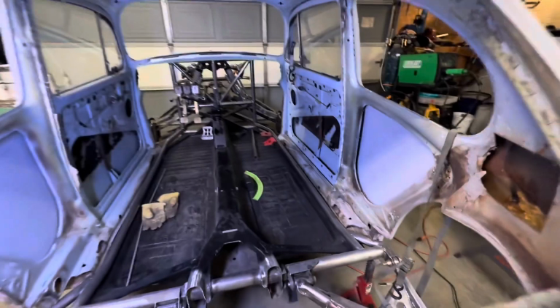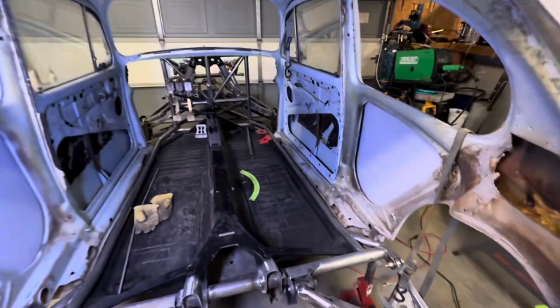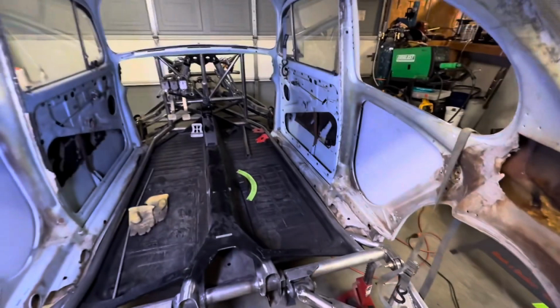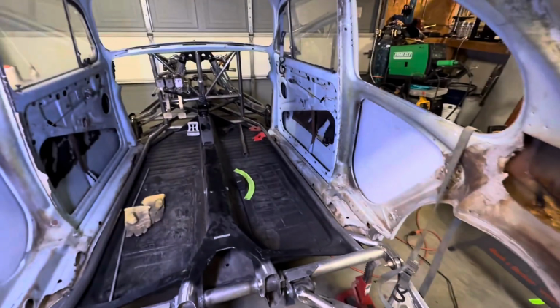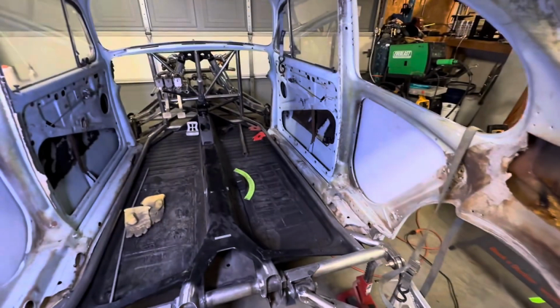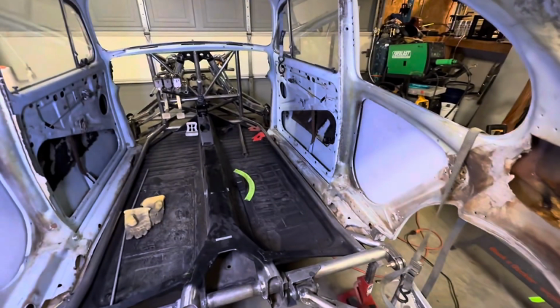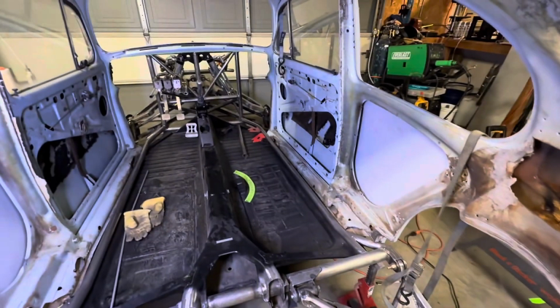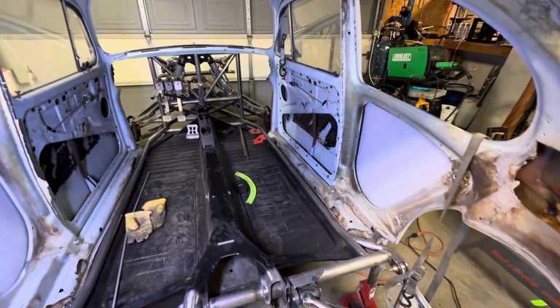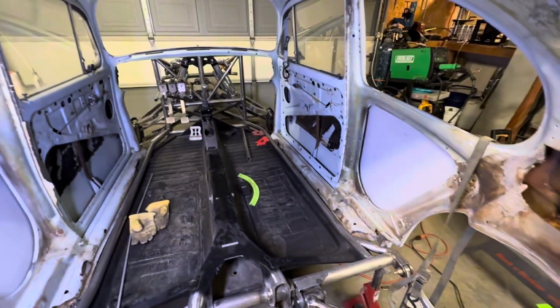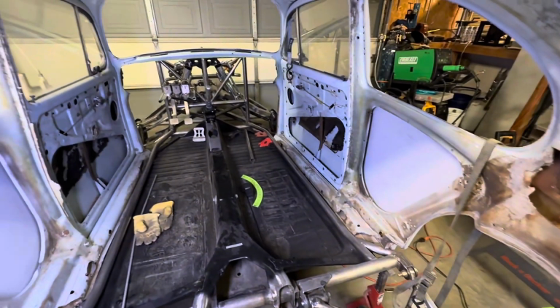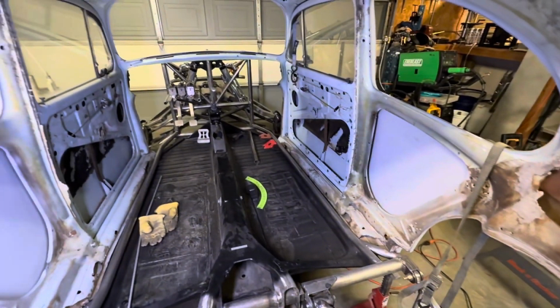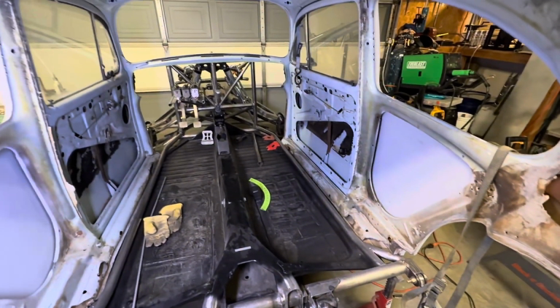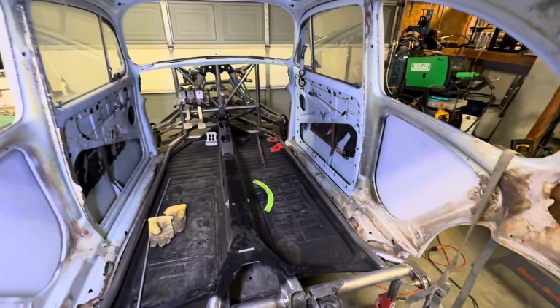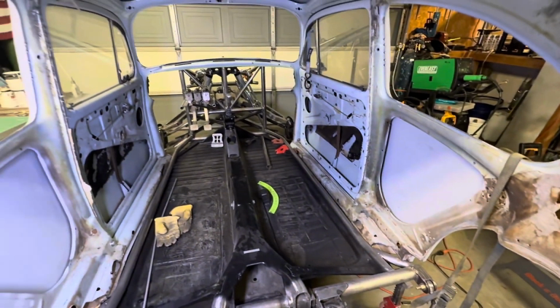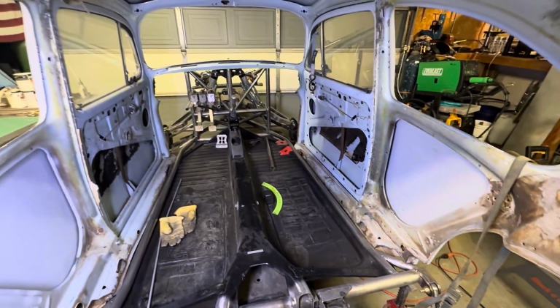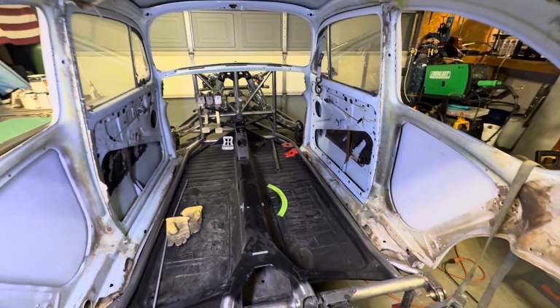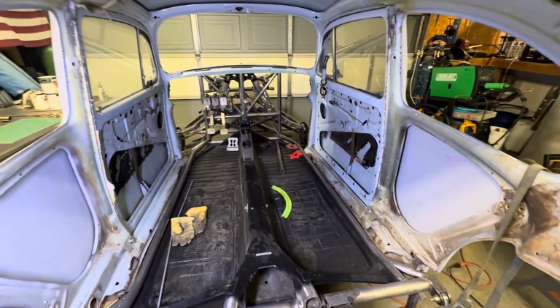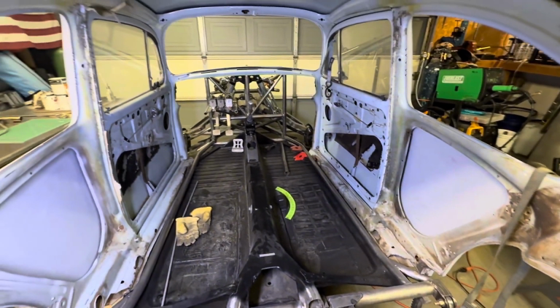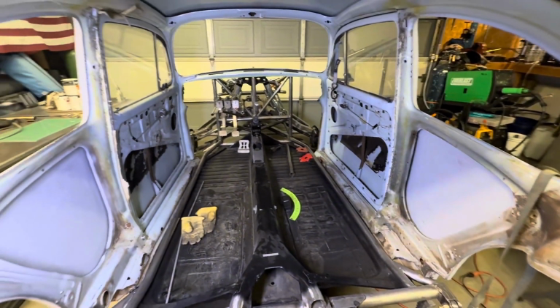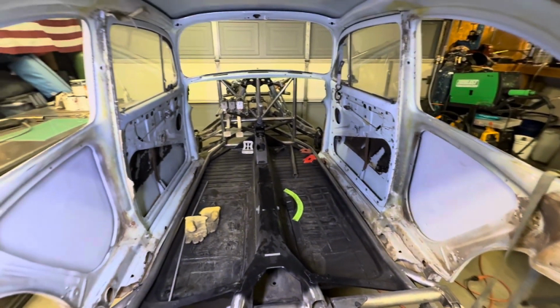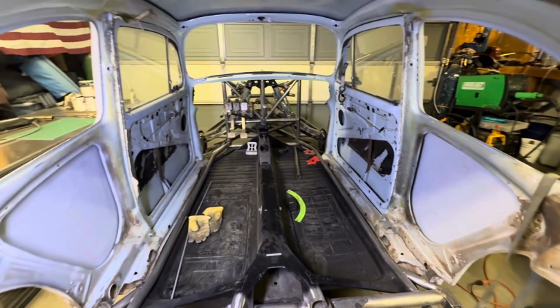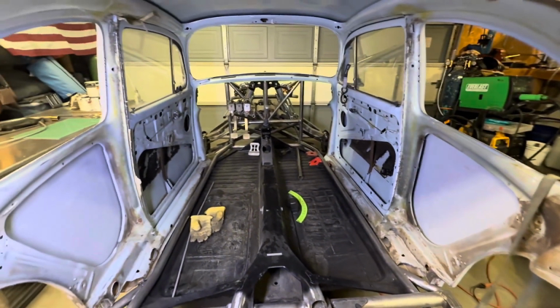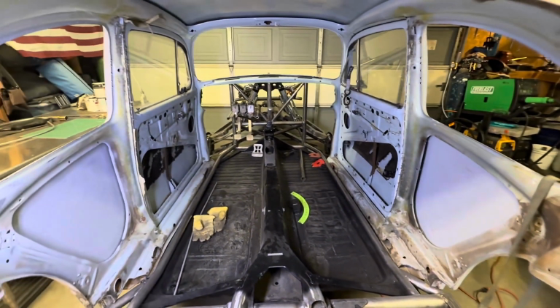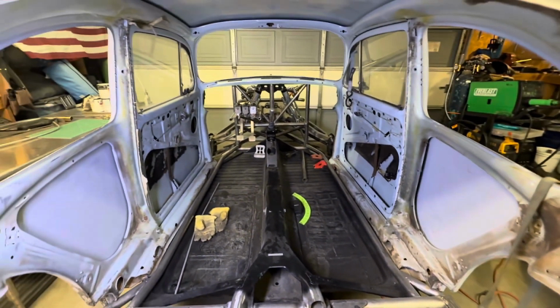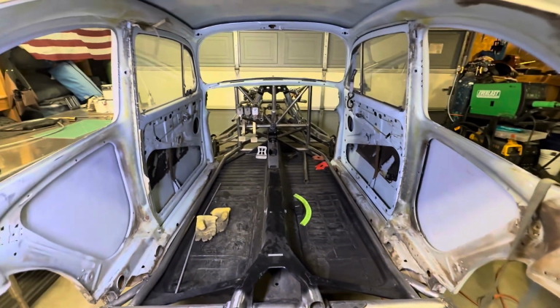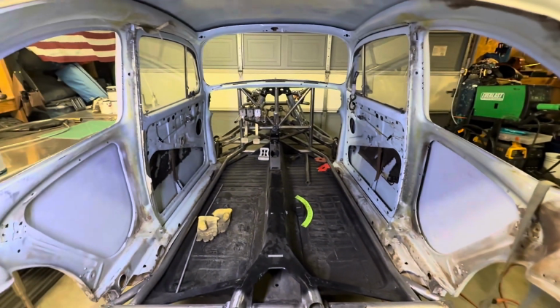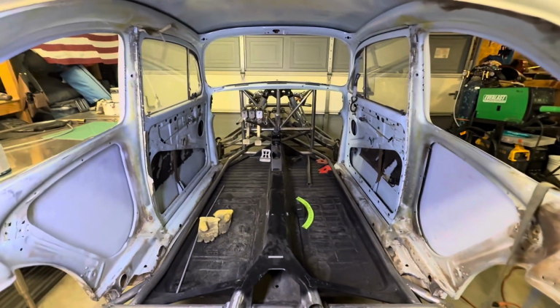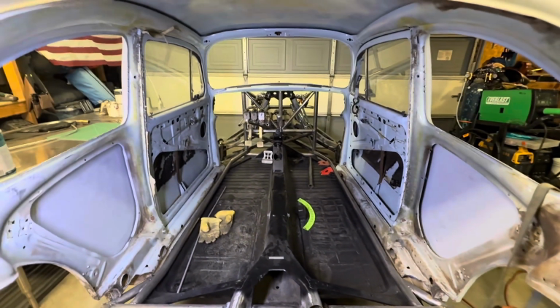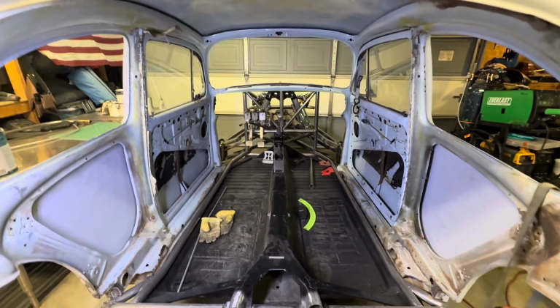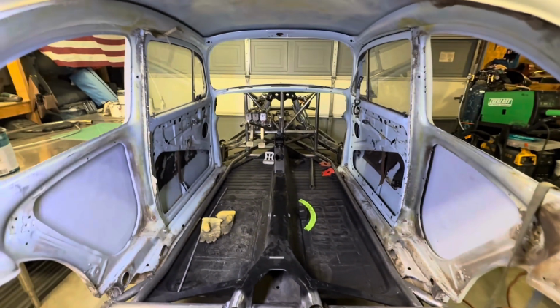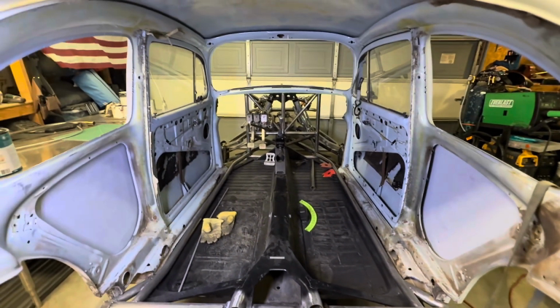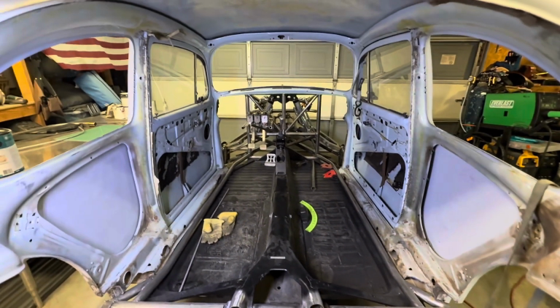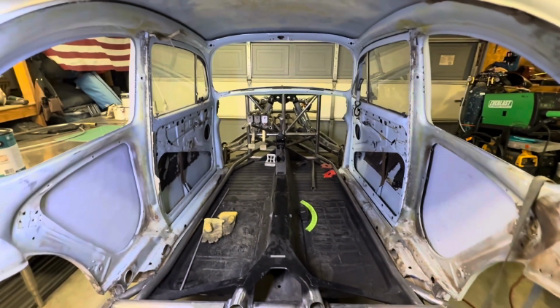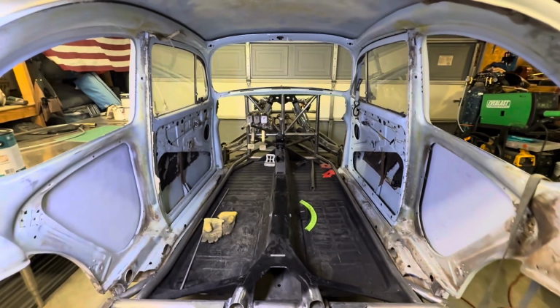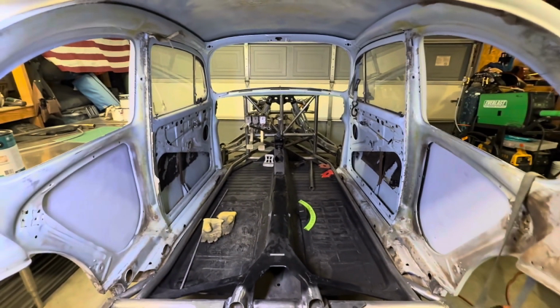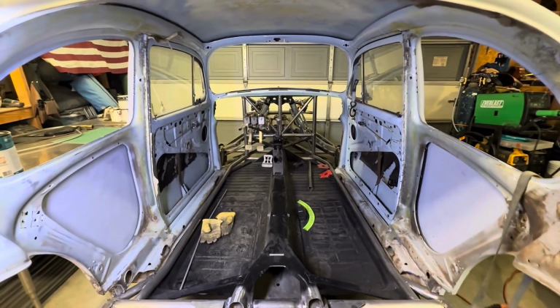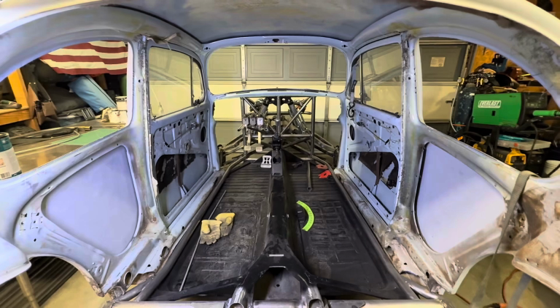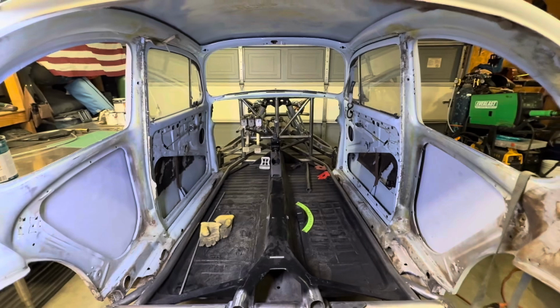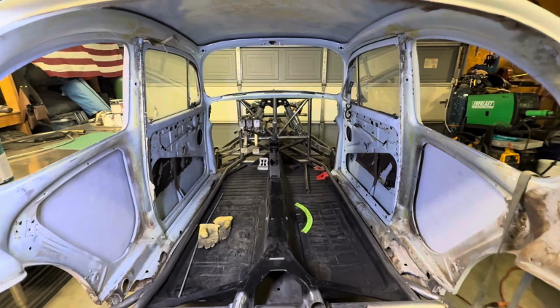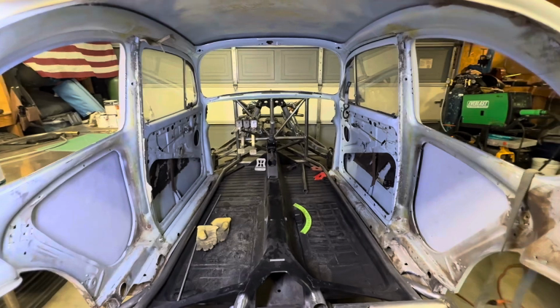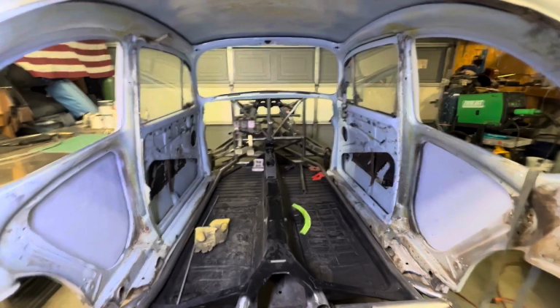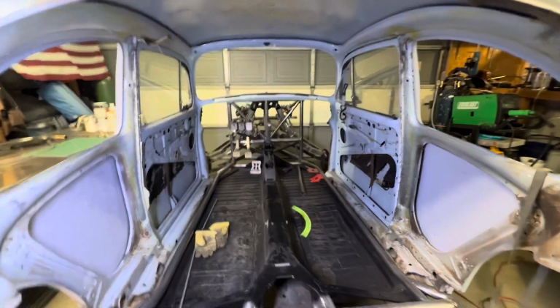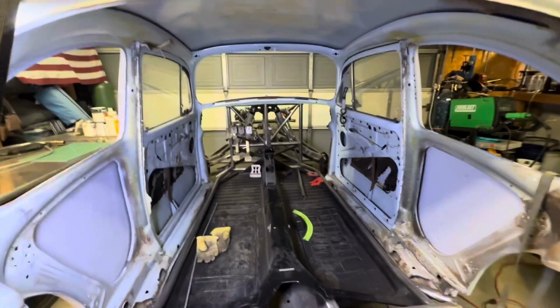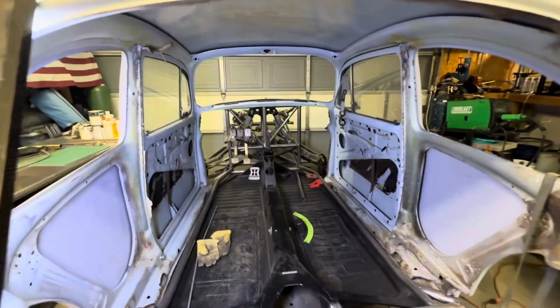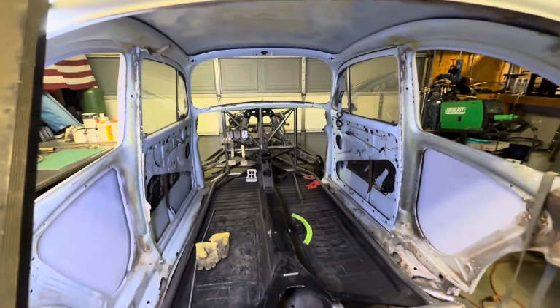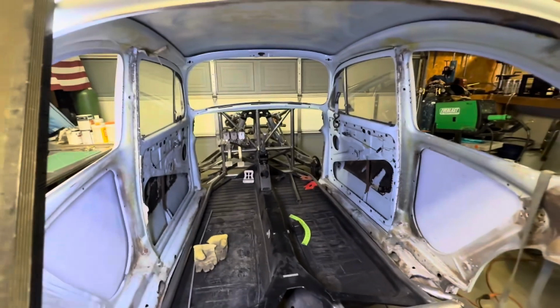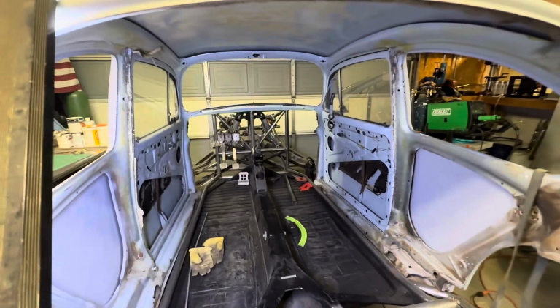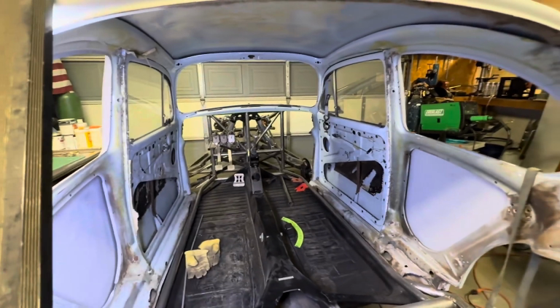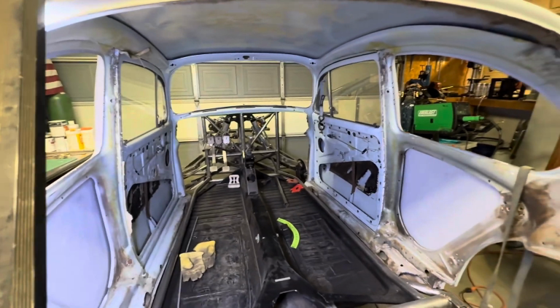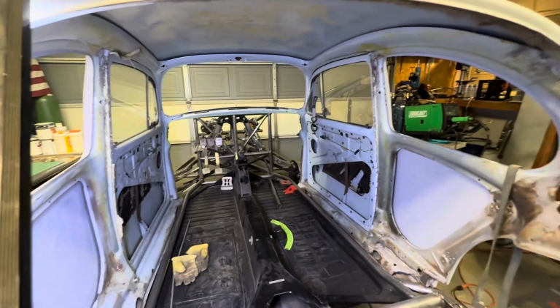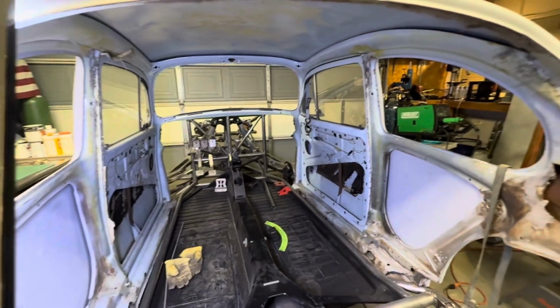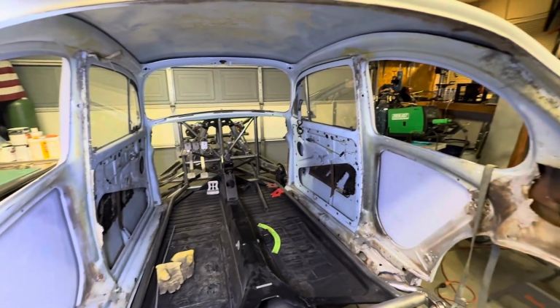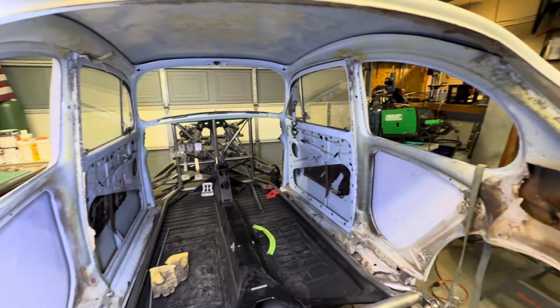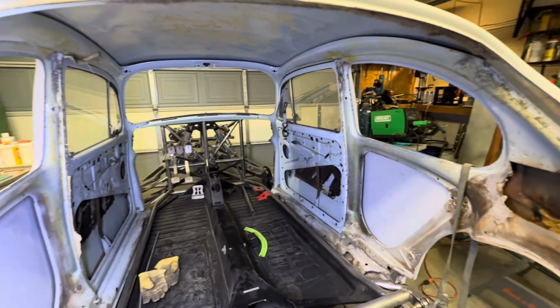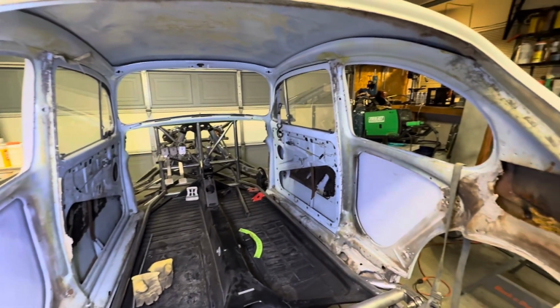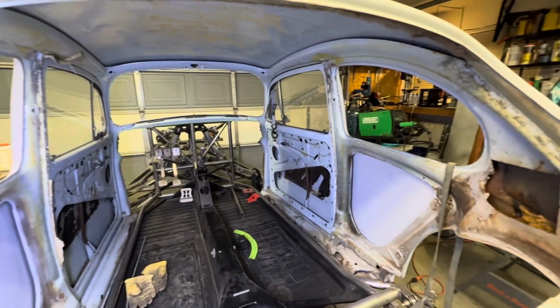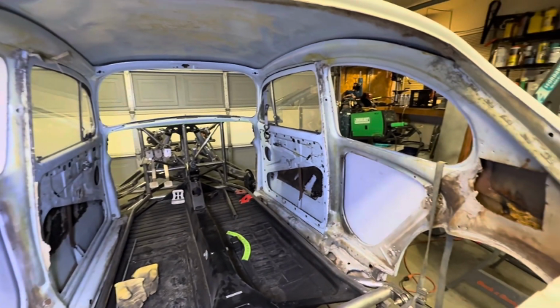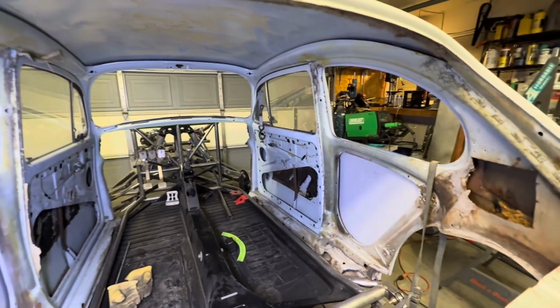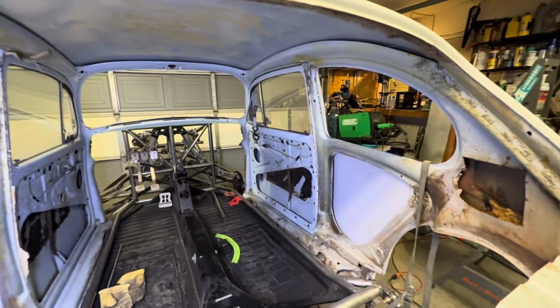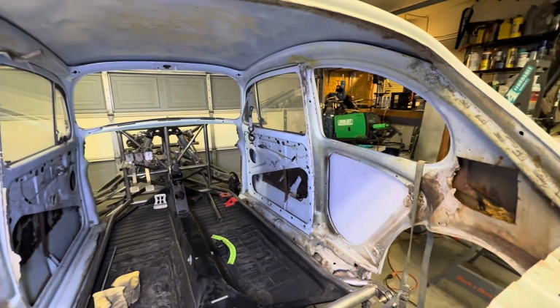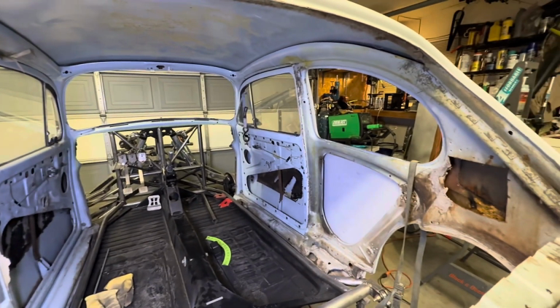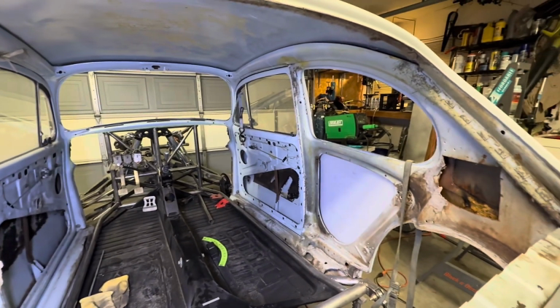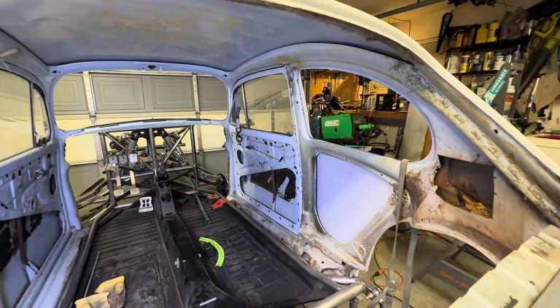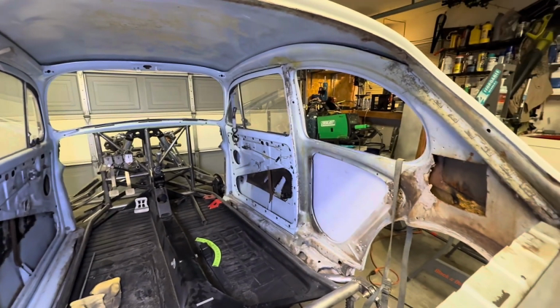I'm going to get real comfy in here. This is going to be my office for the foreseeable future. We got a lot of work to do in here, so let's get this thing done.